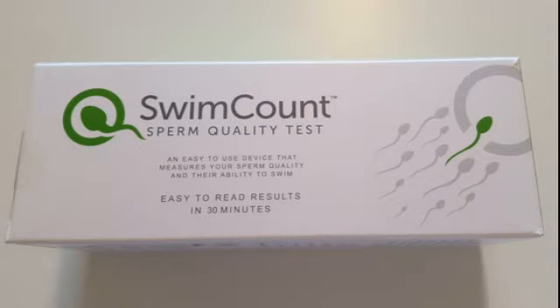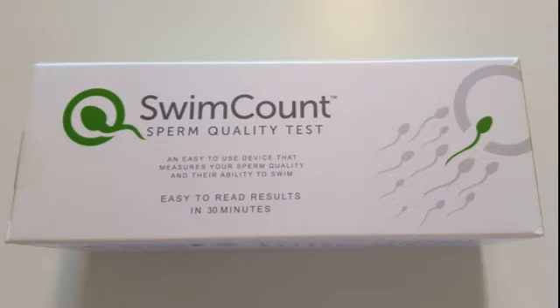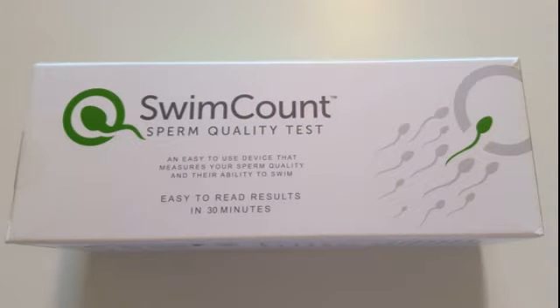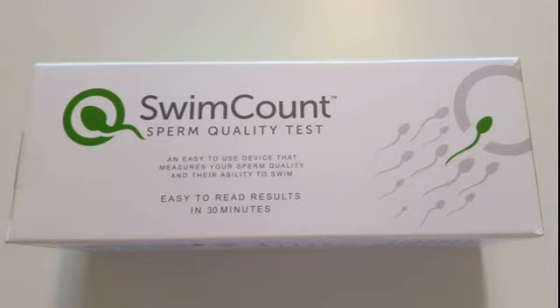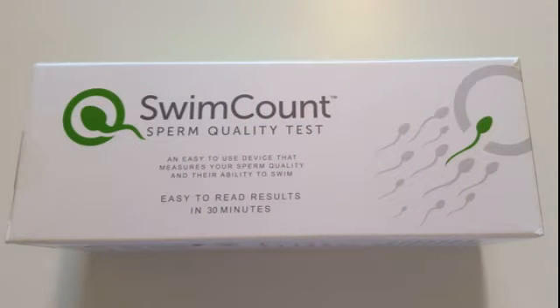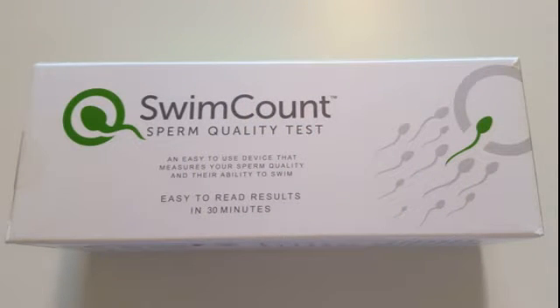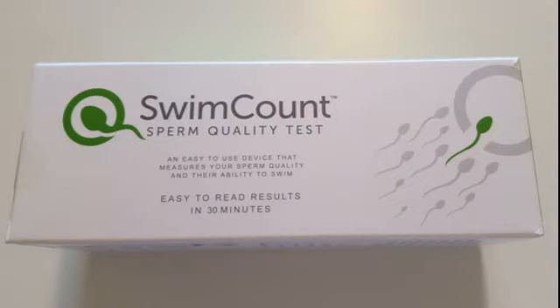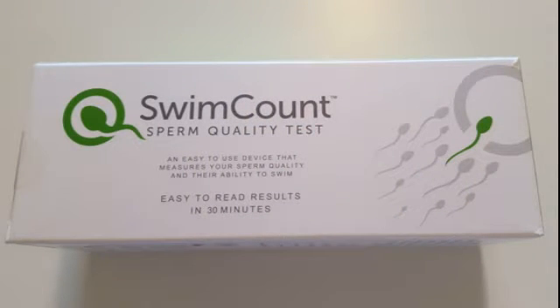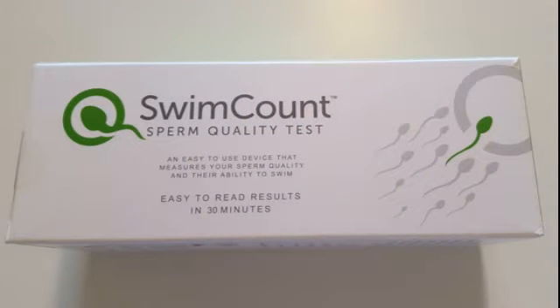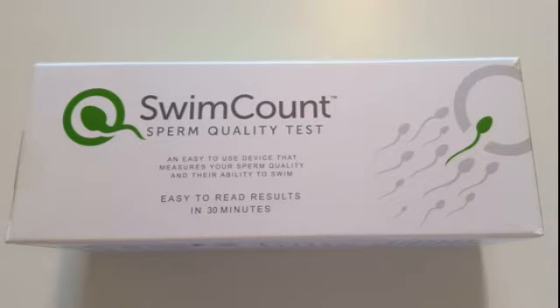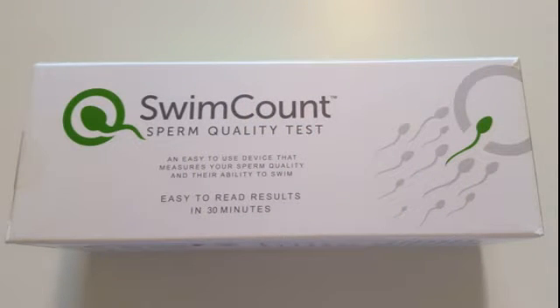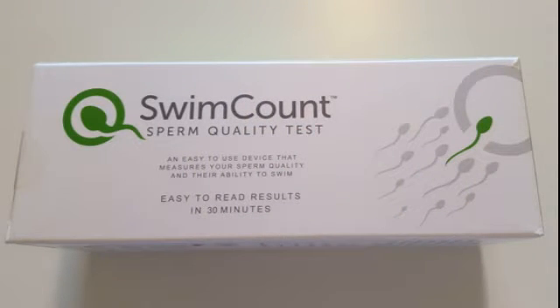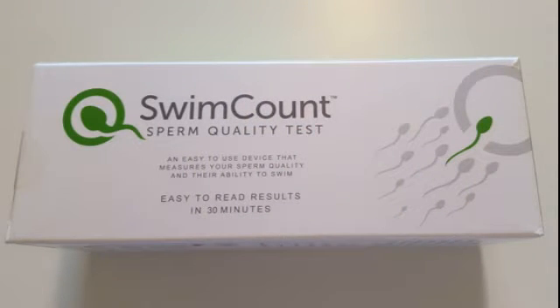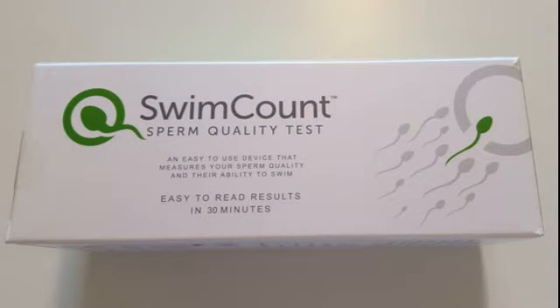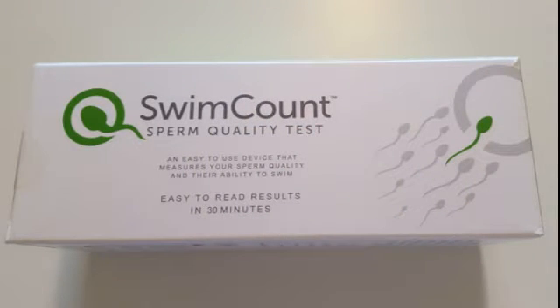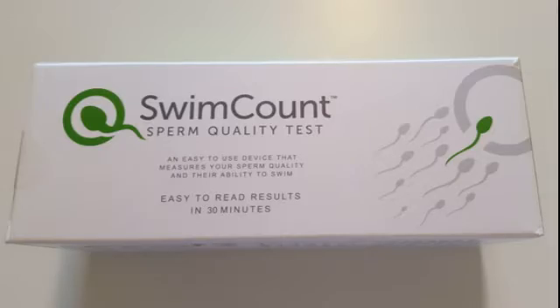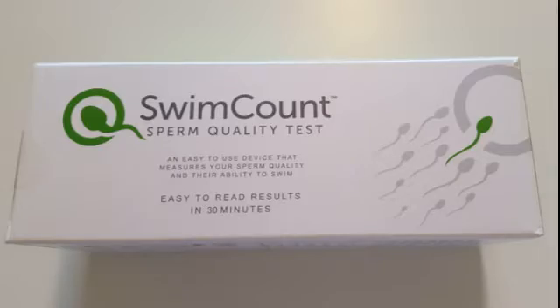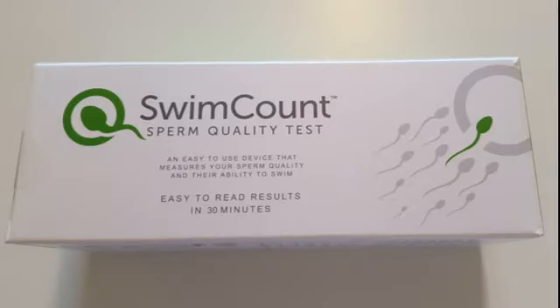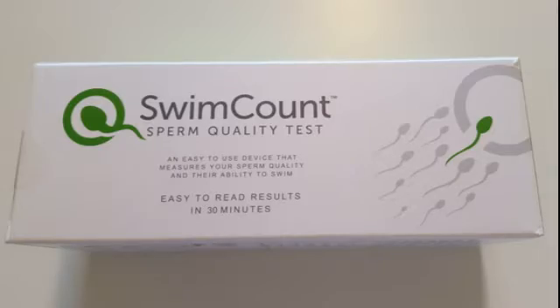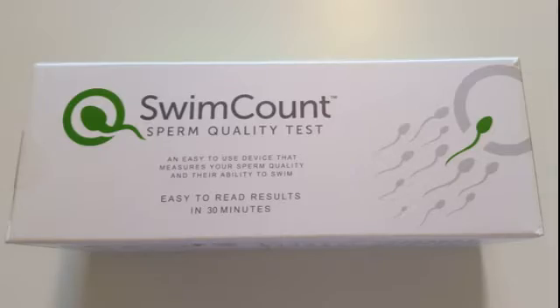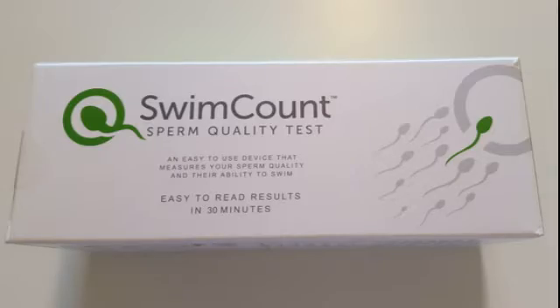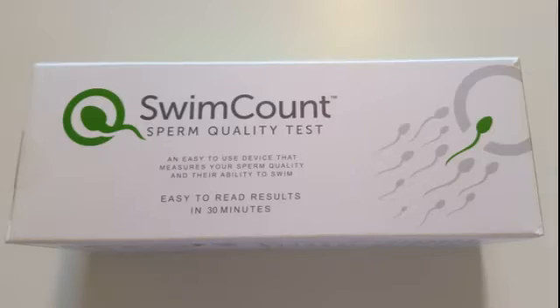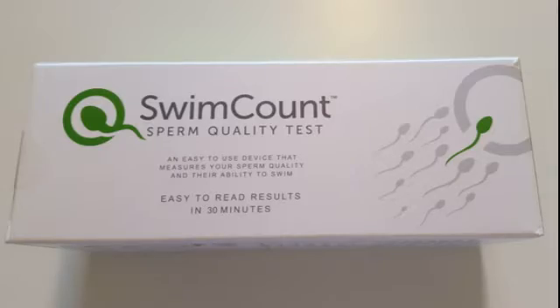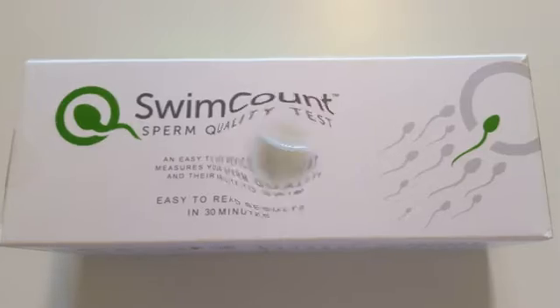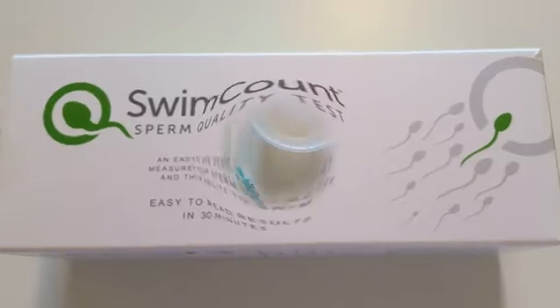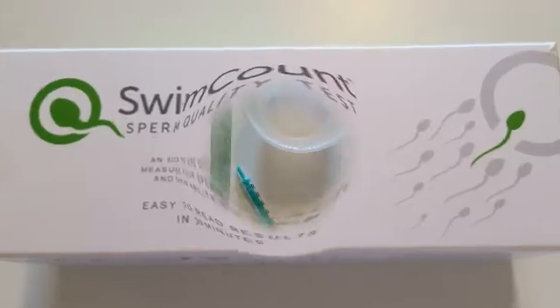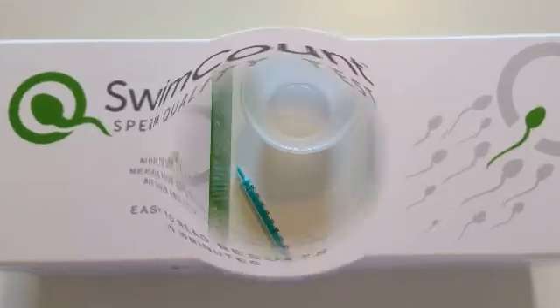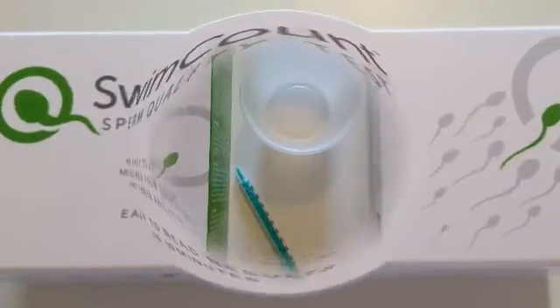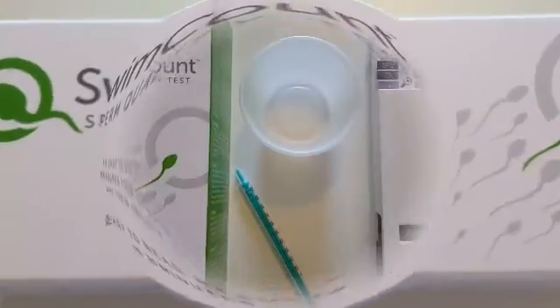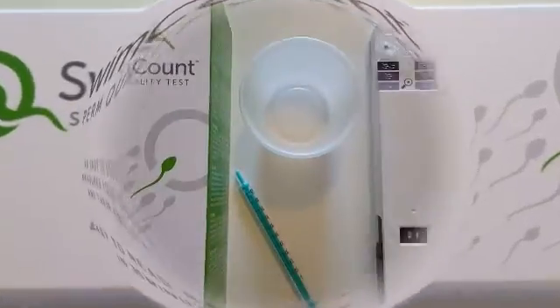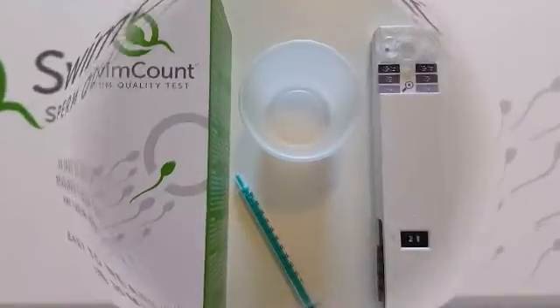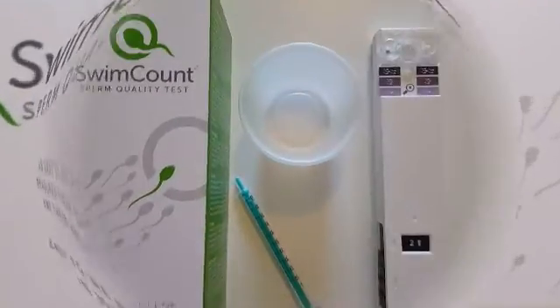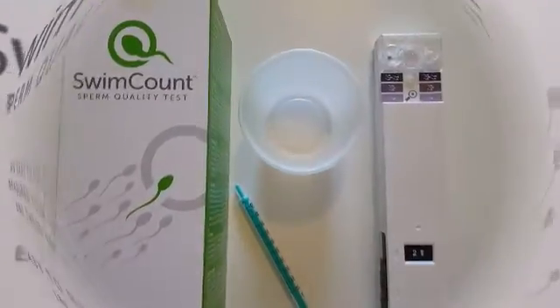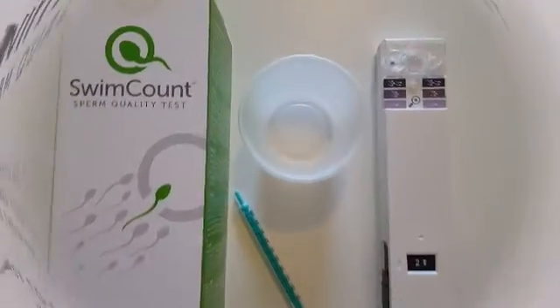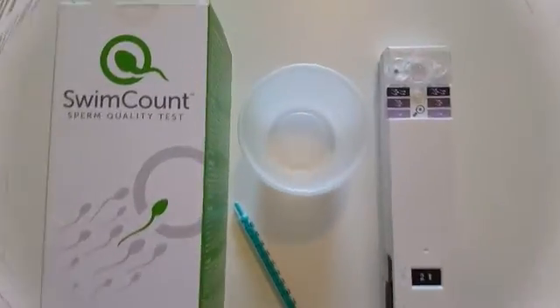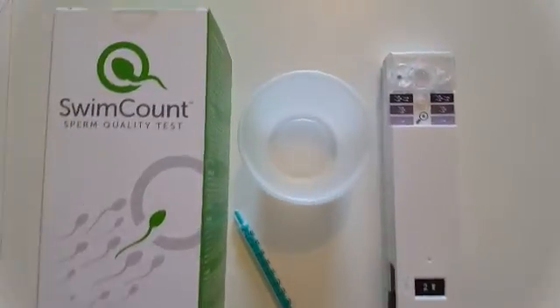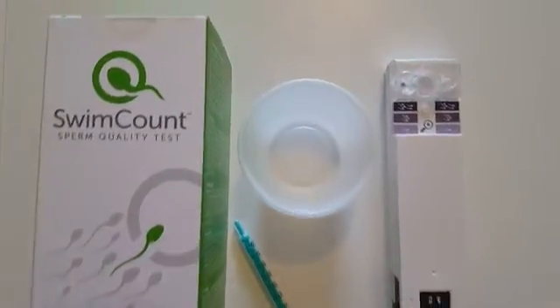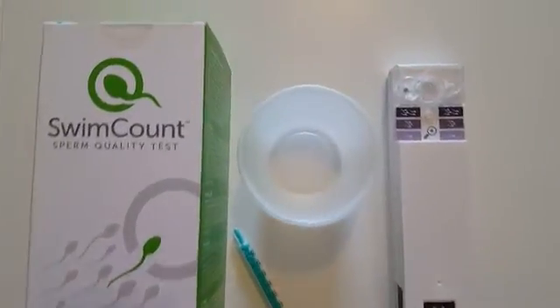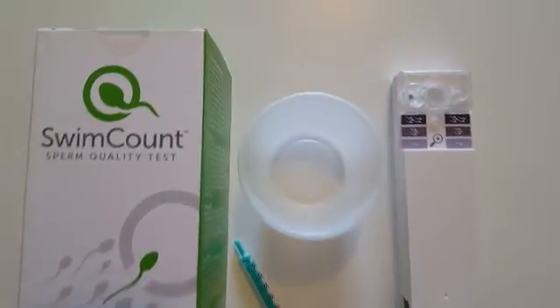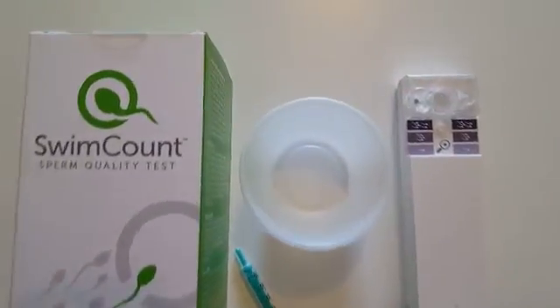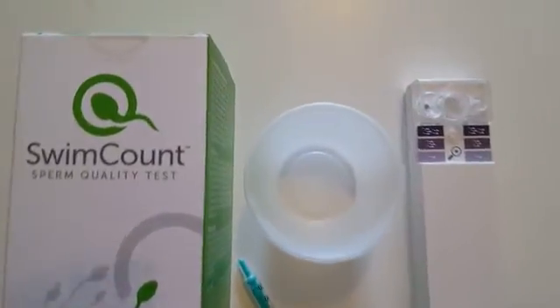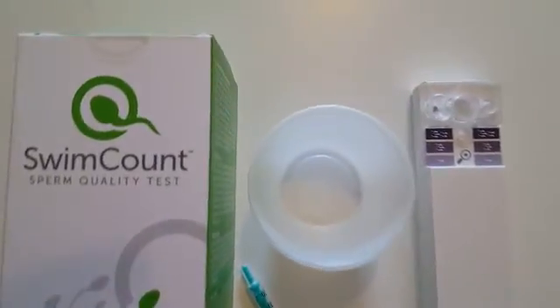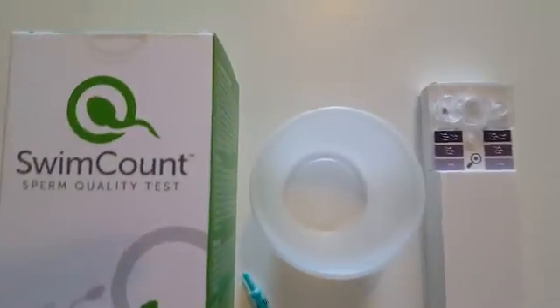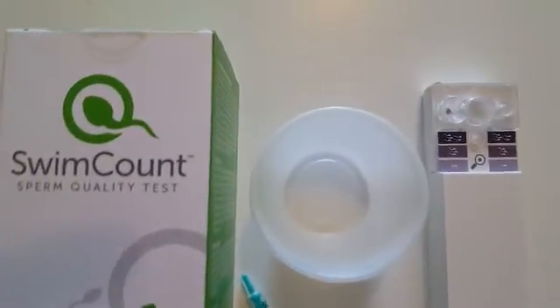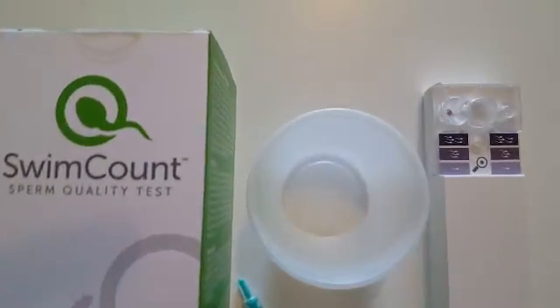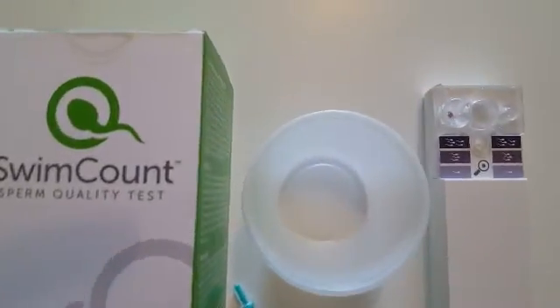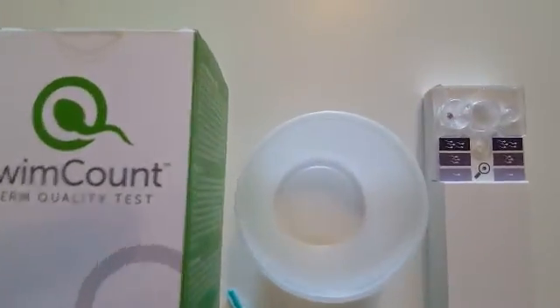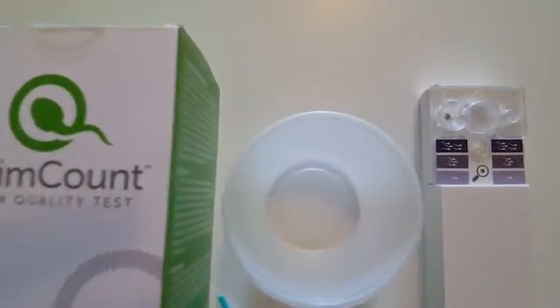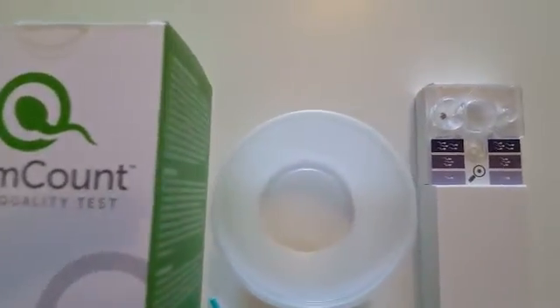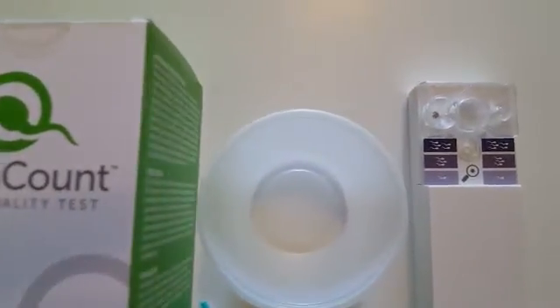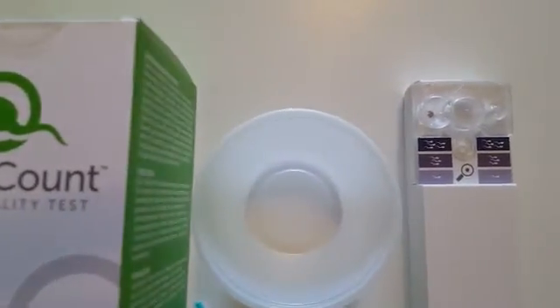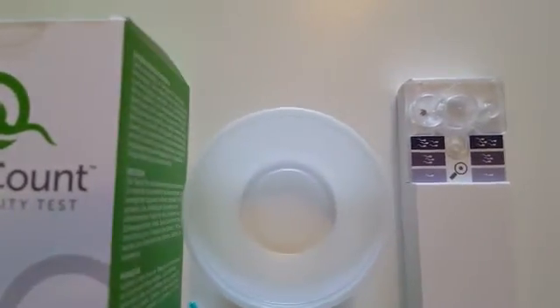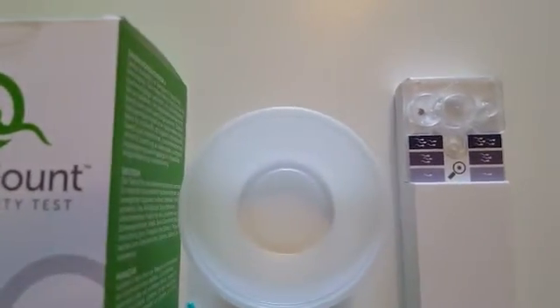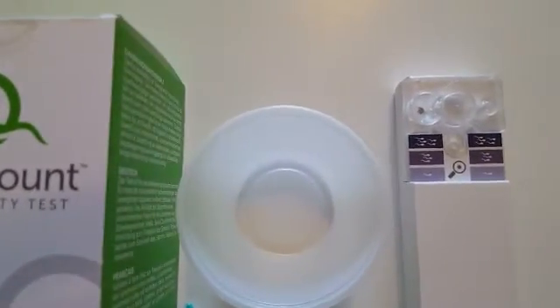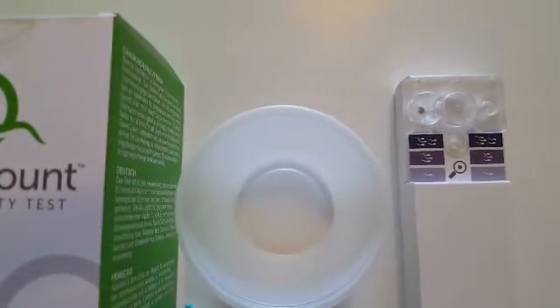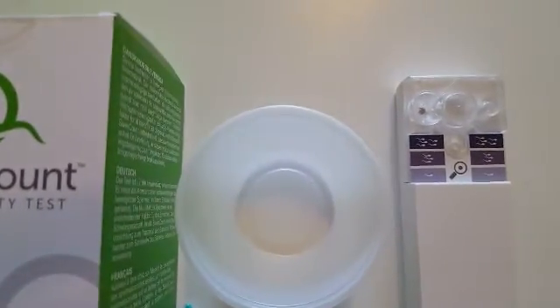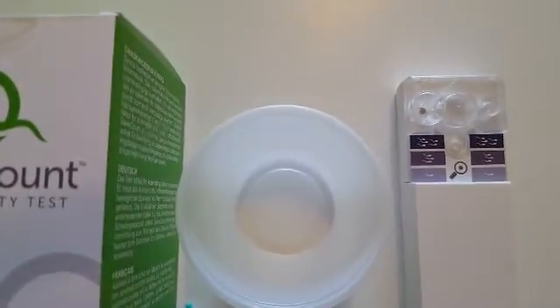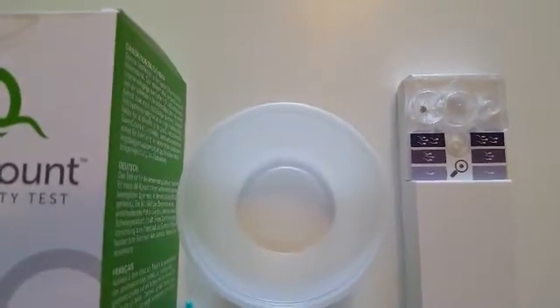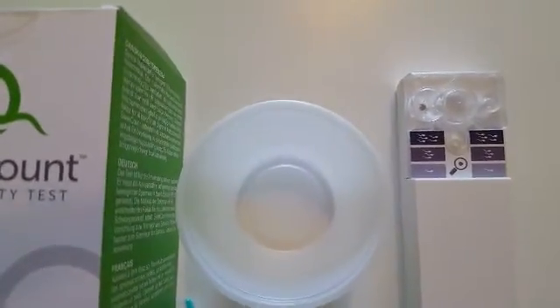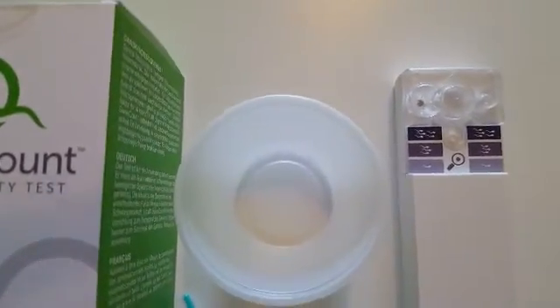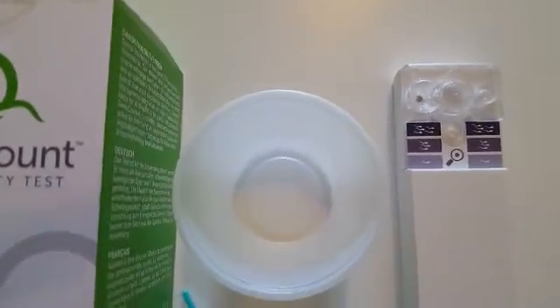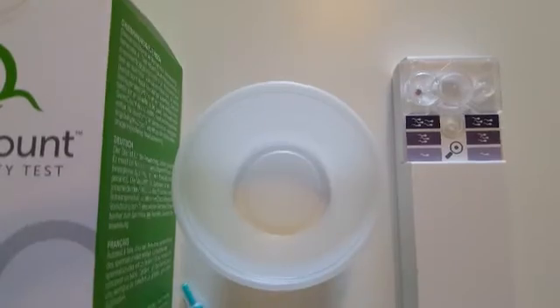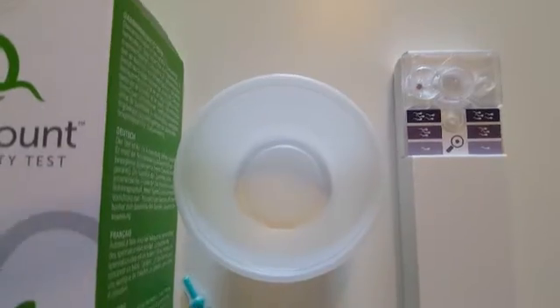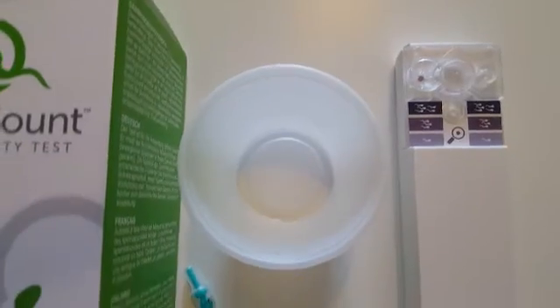Inside the box you'll find detailed instructions on how to carry out the test, a sample cup, a syringe, and the test device.